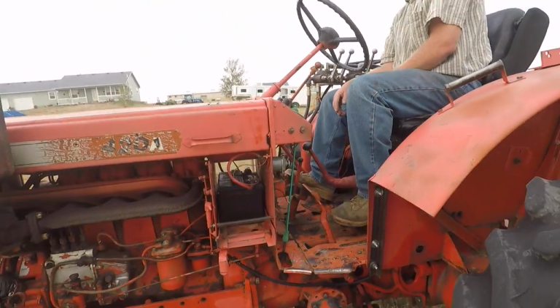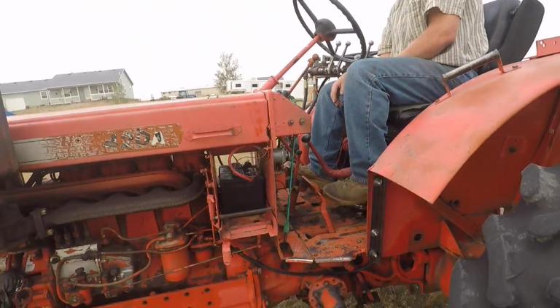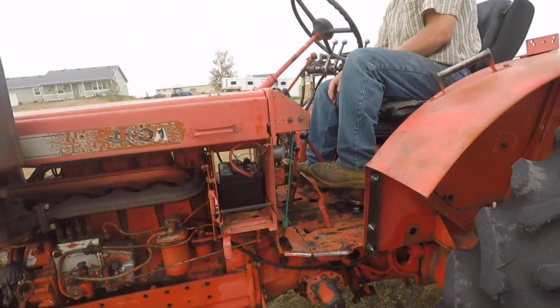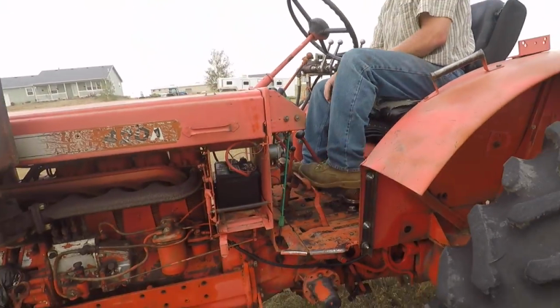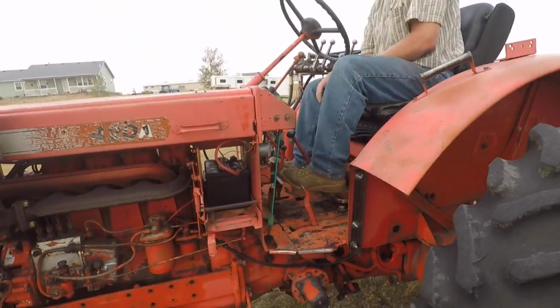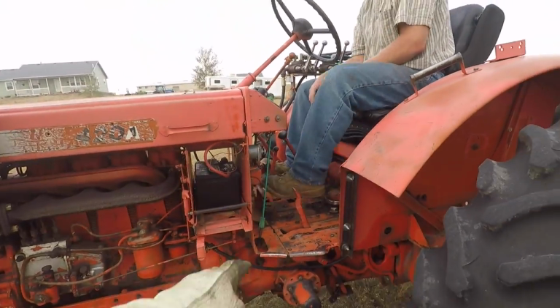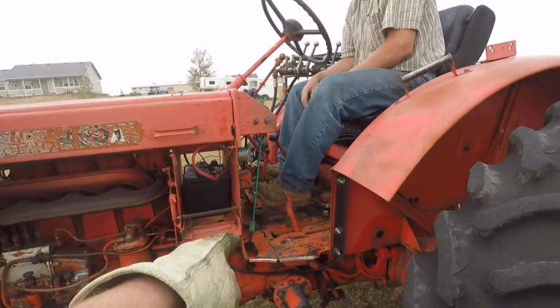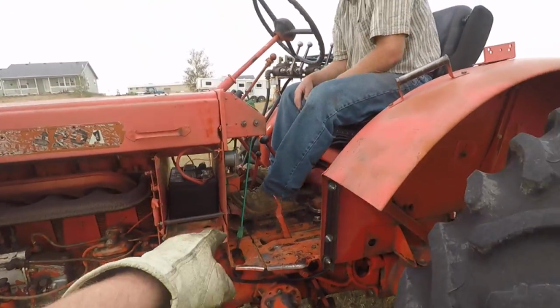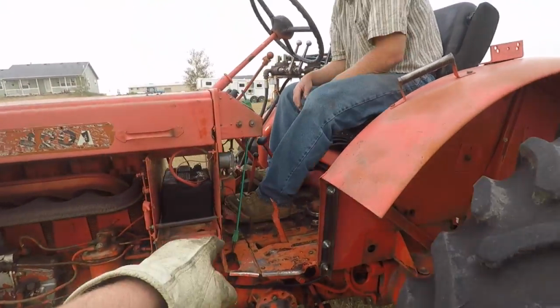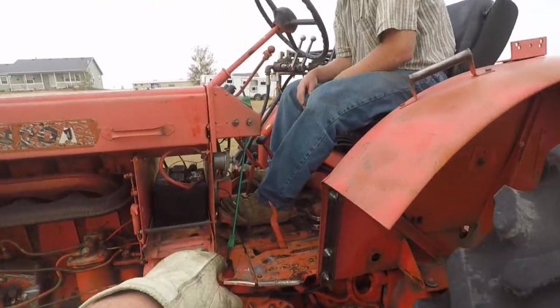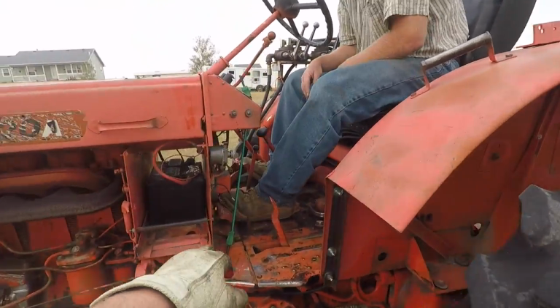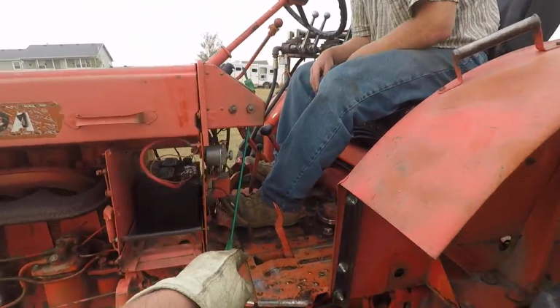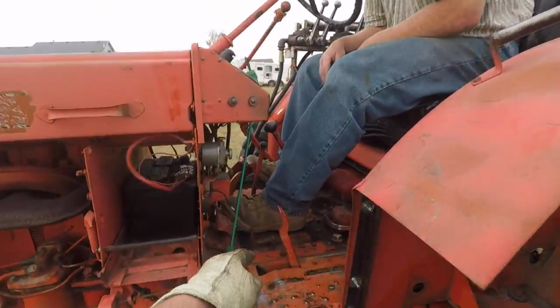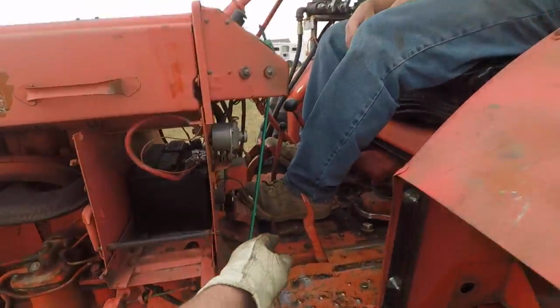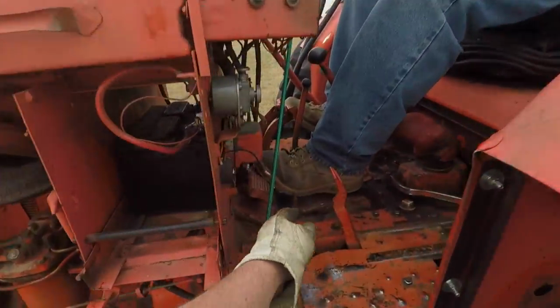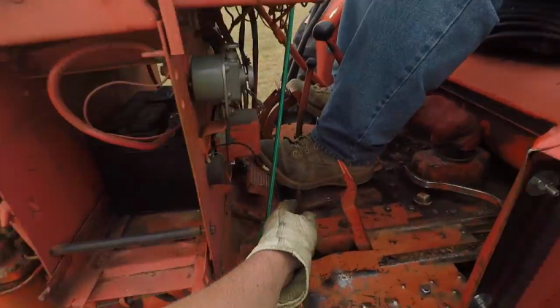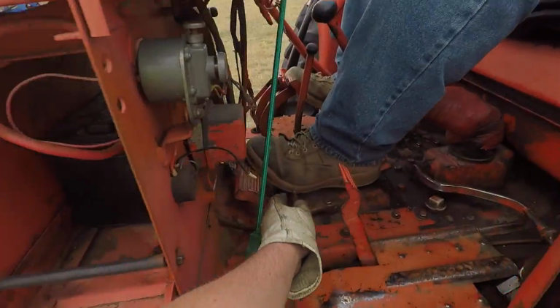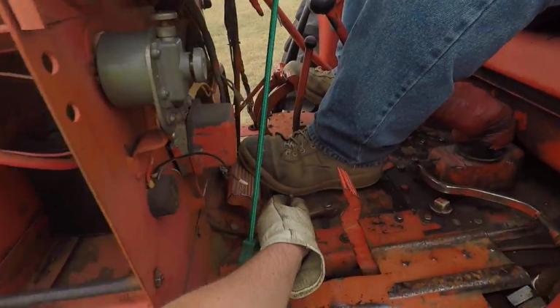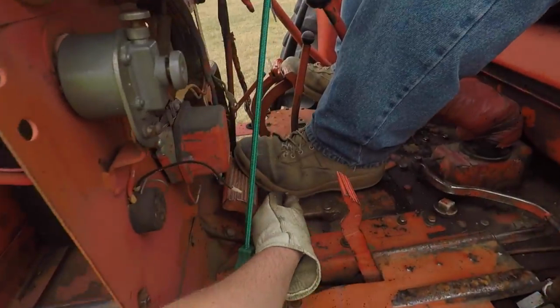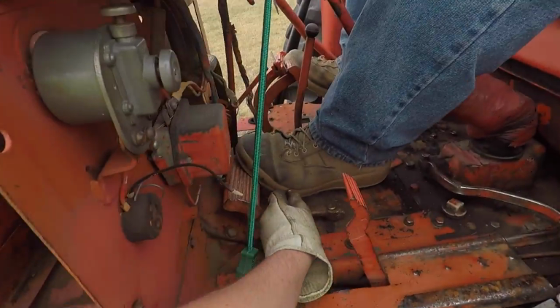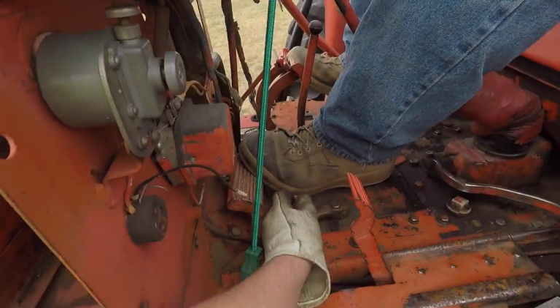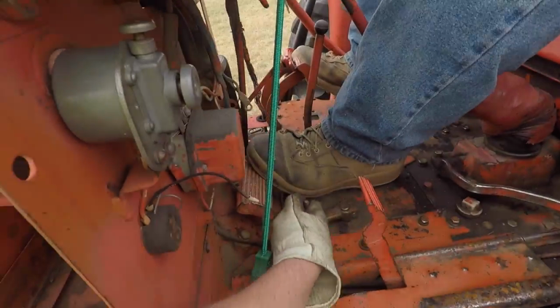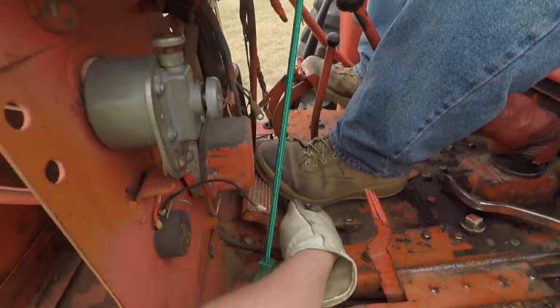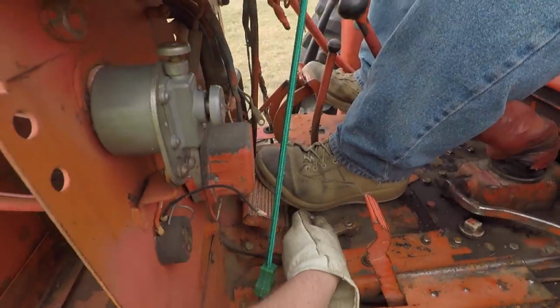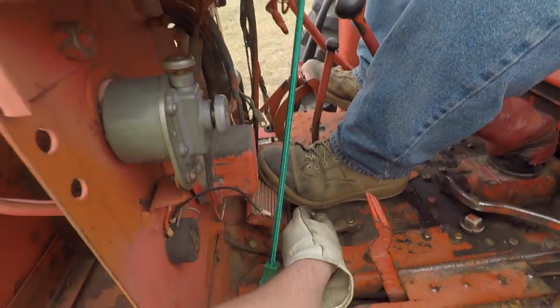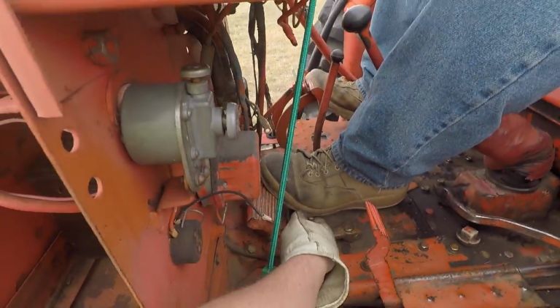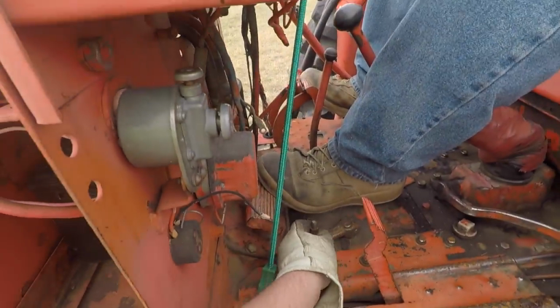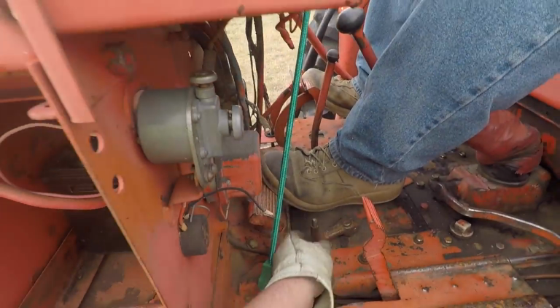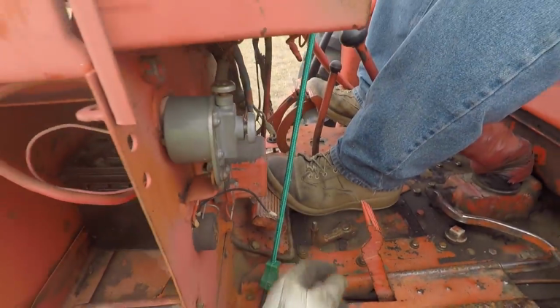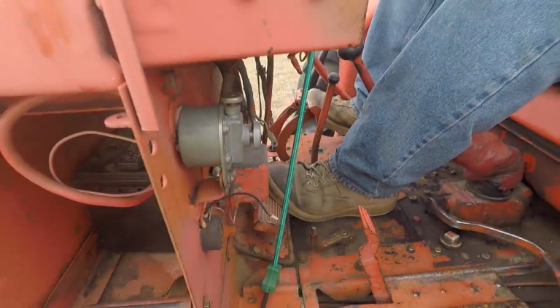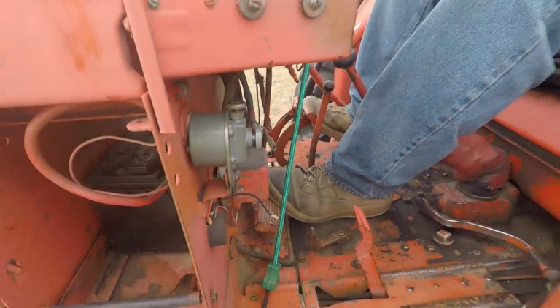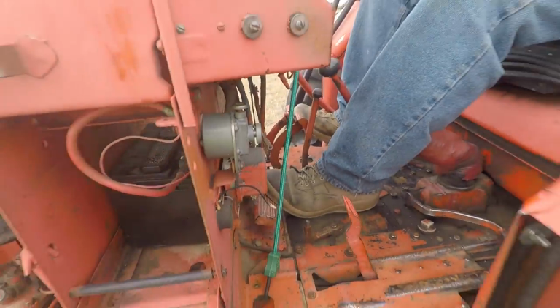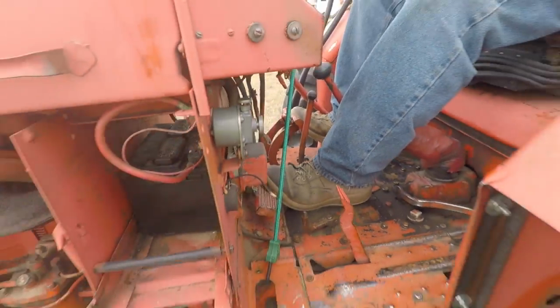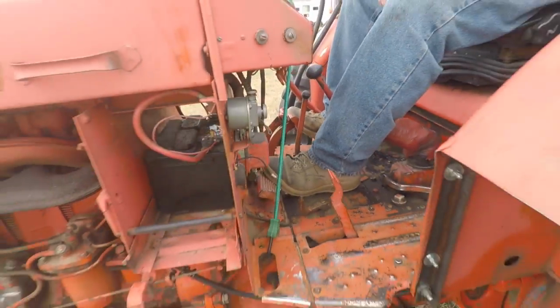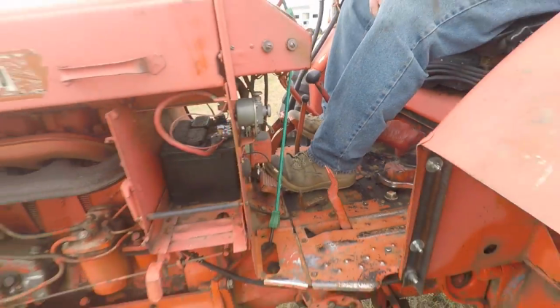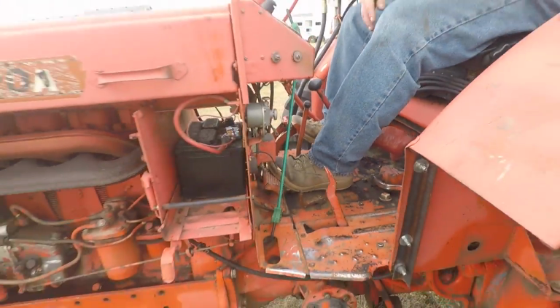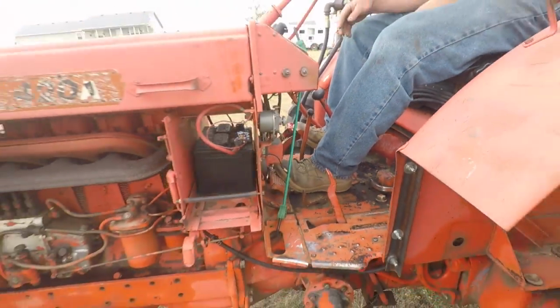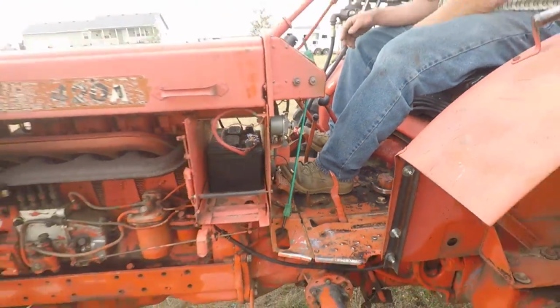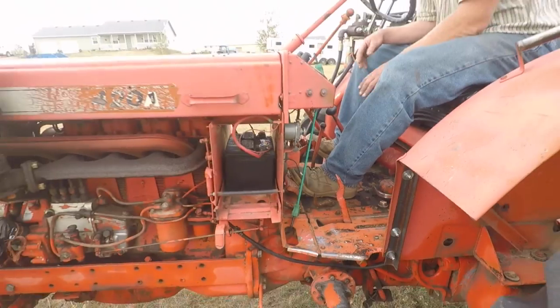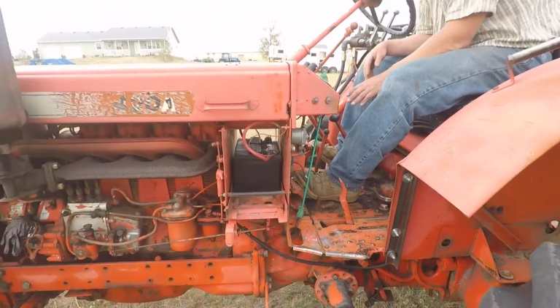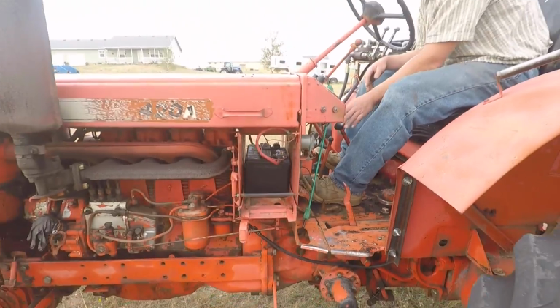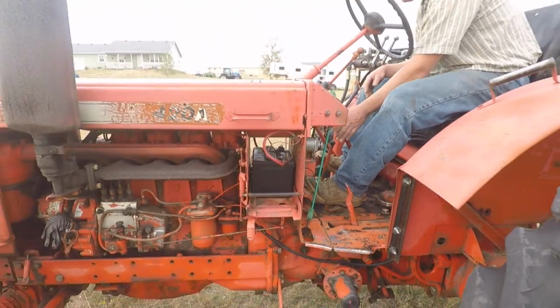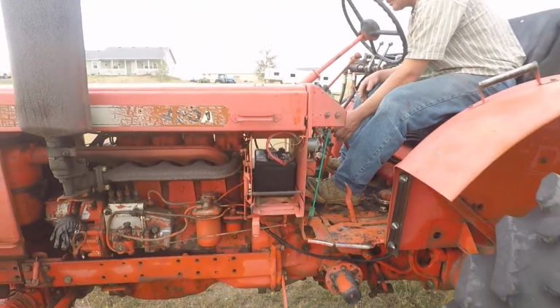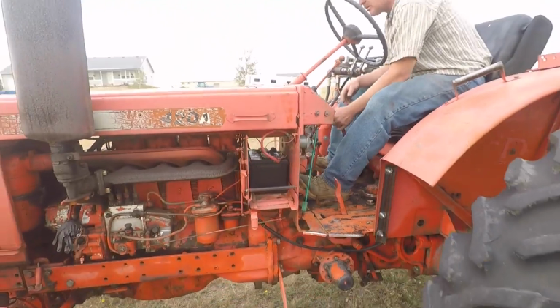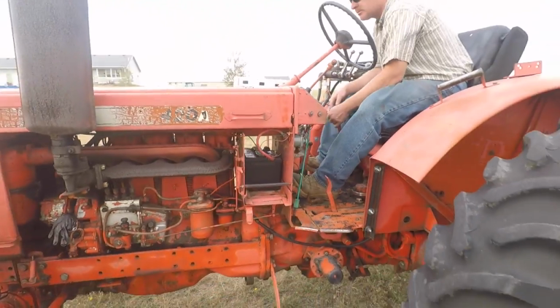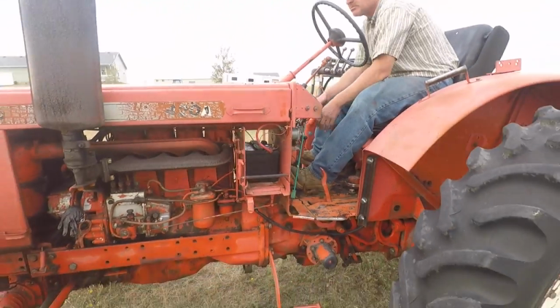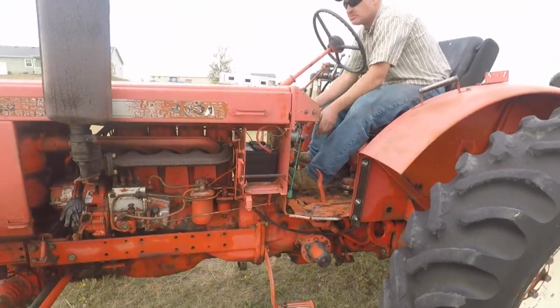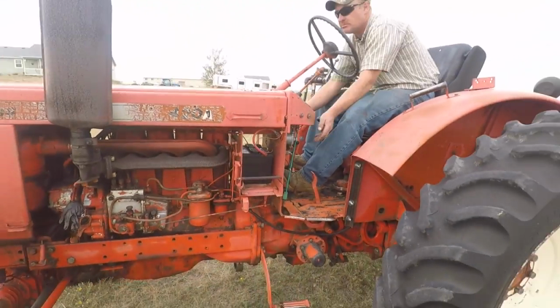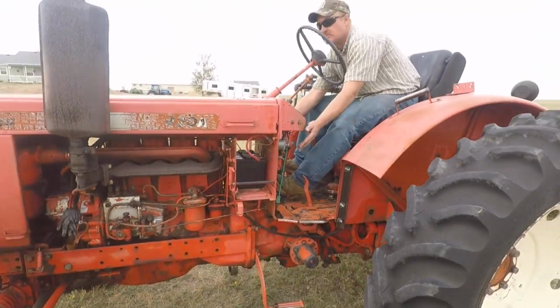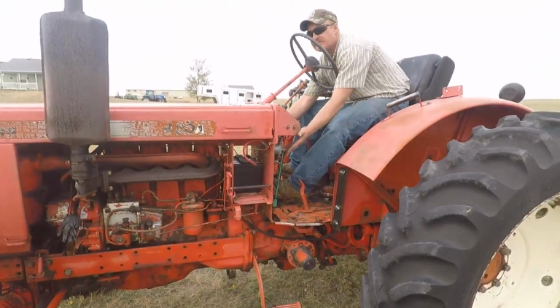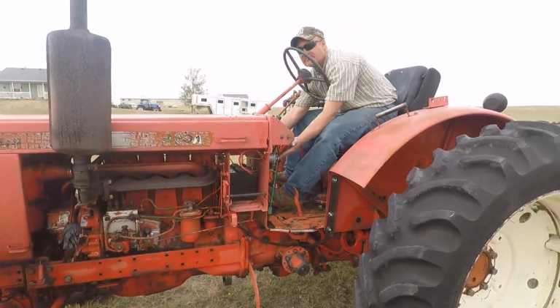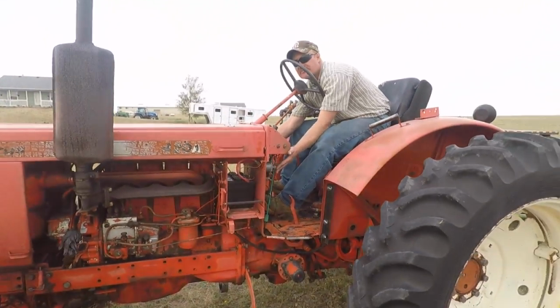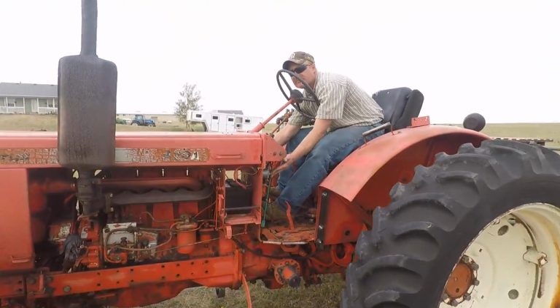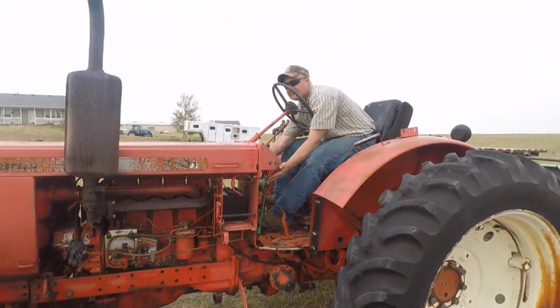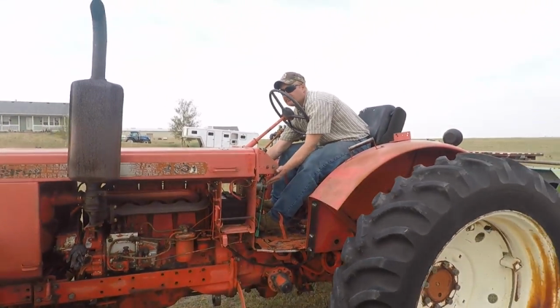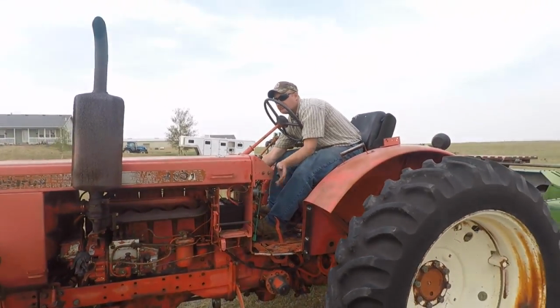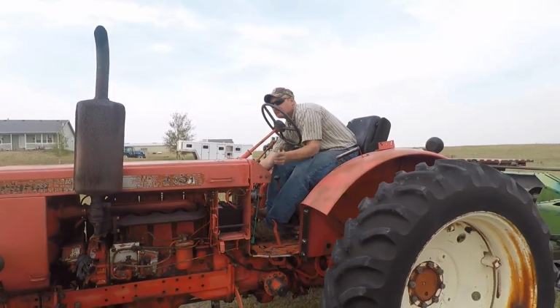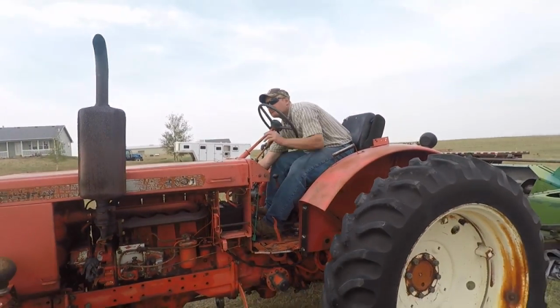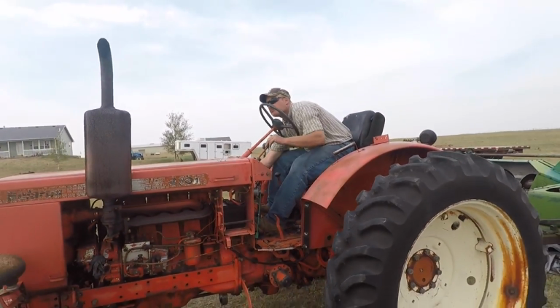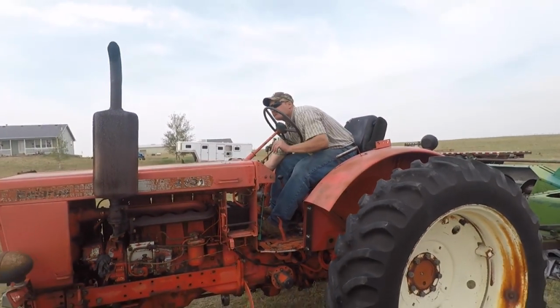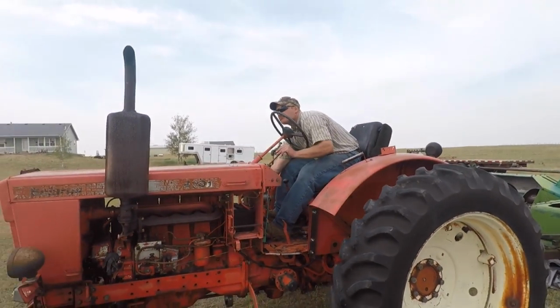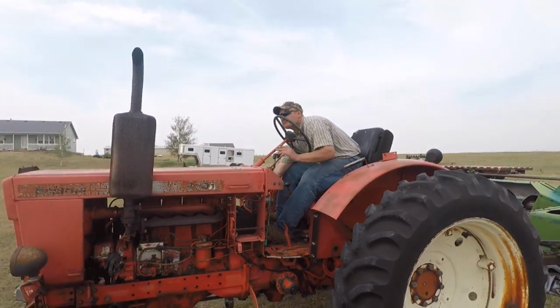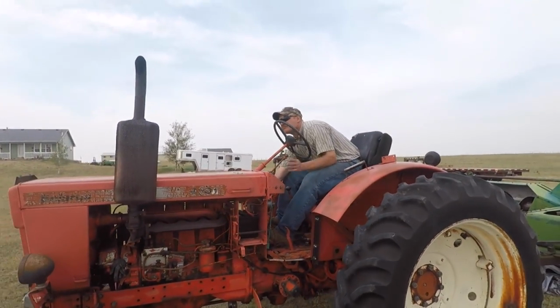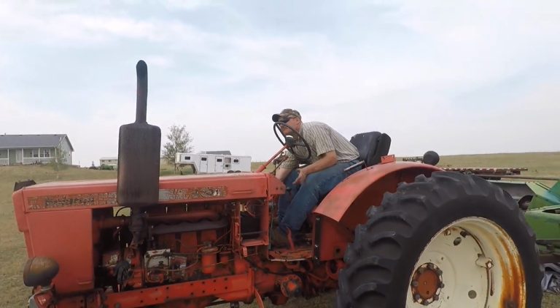And what's this little... Four-wheel drive. Okay. That doesn't work. That happens.